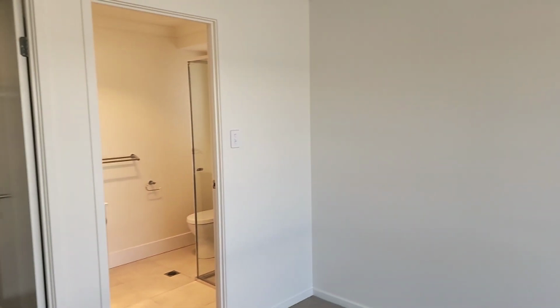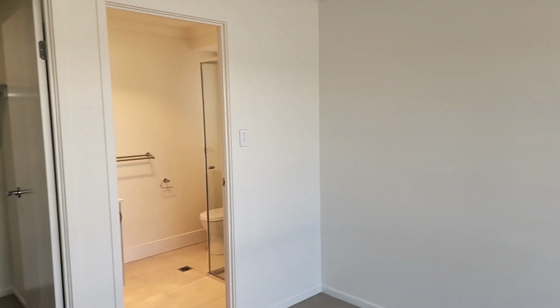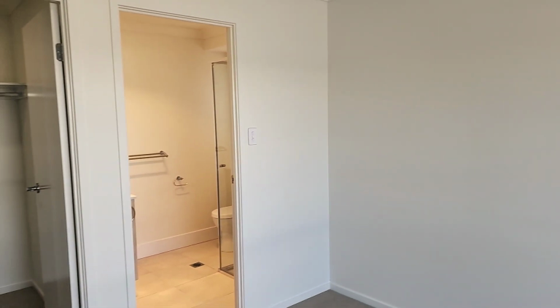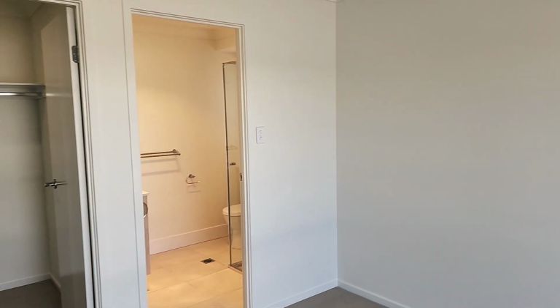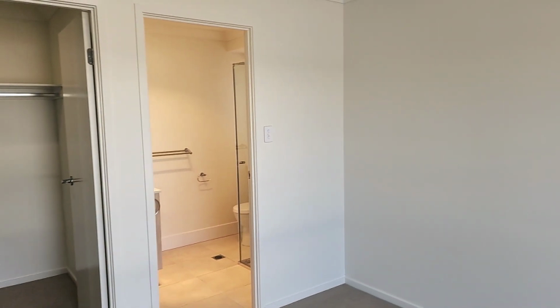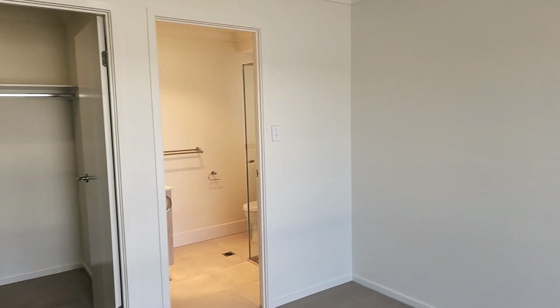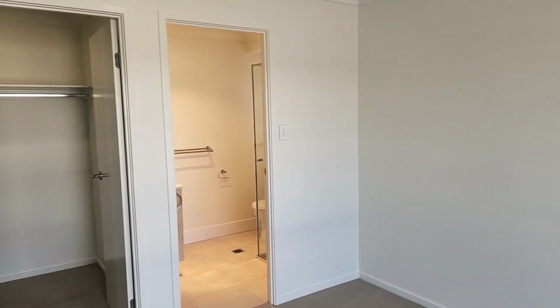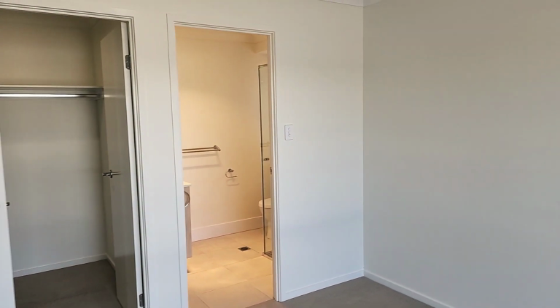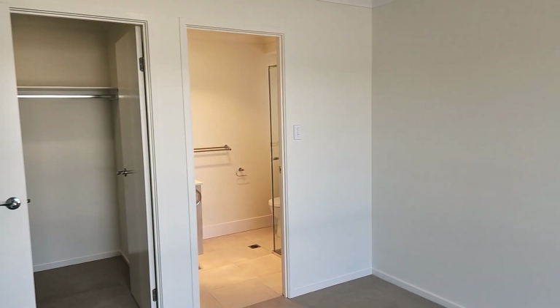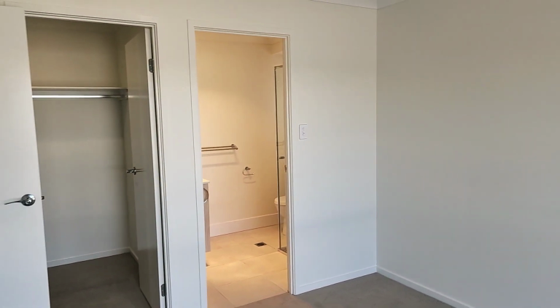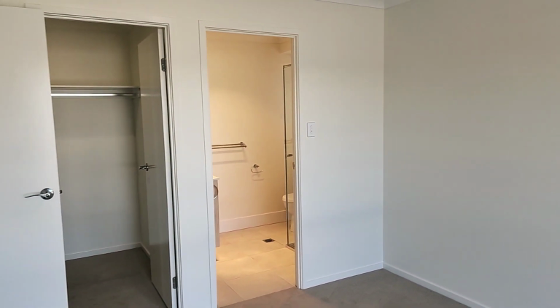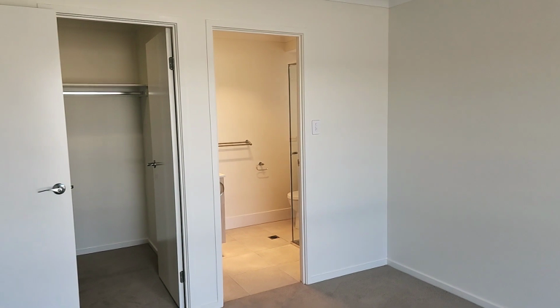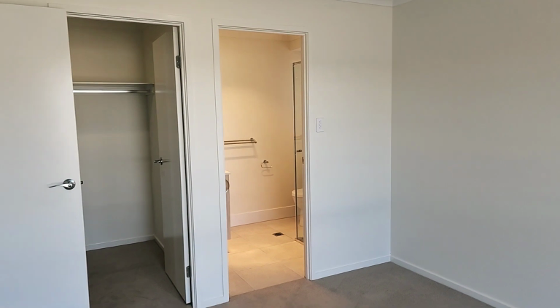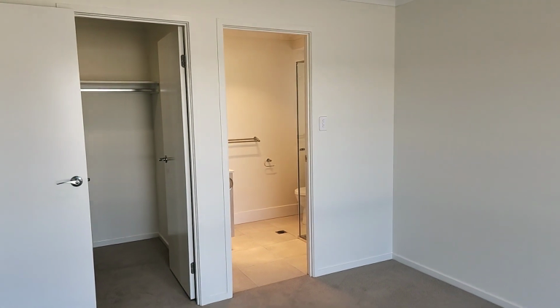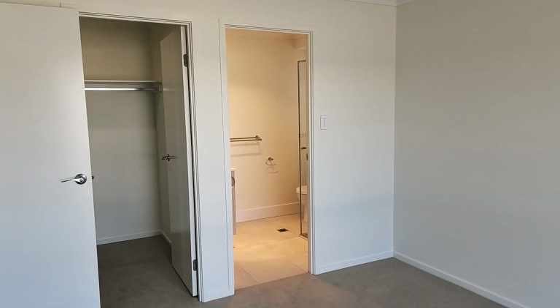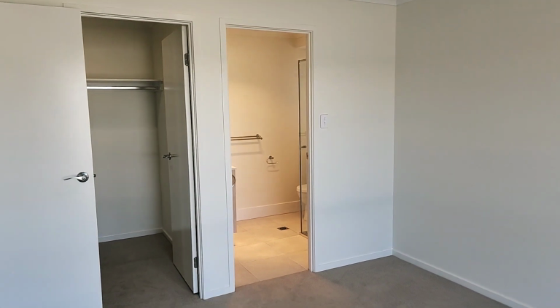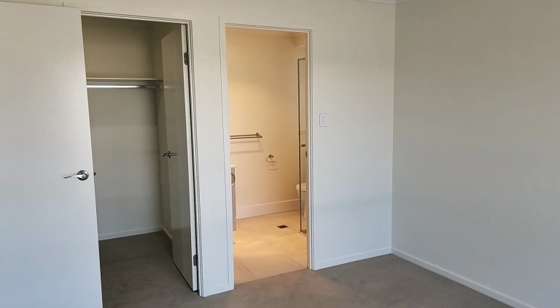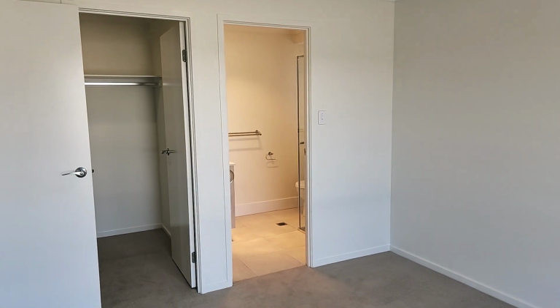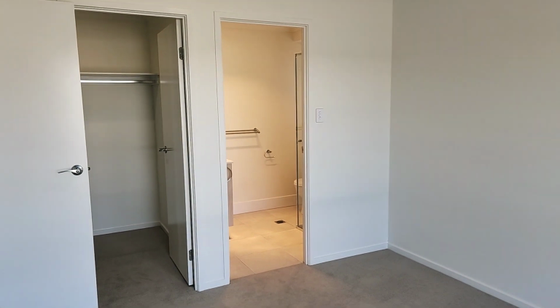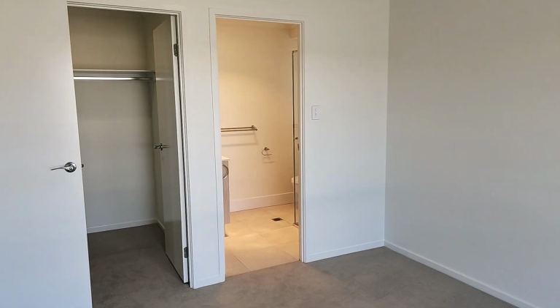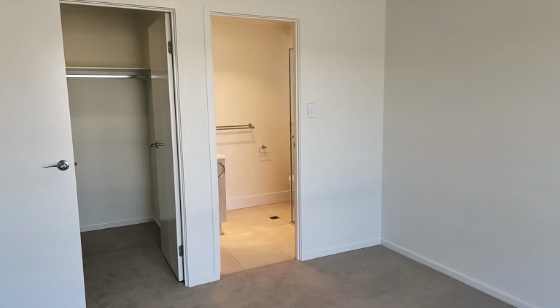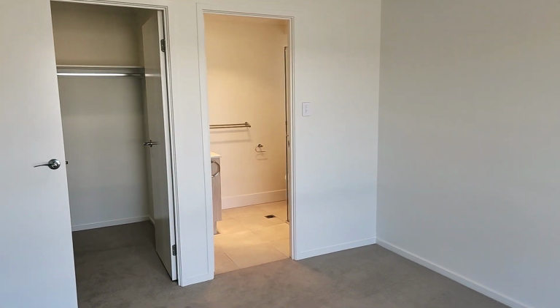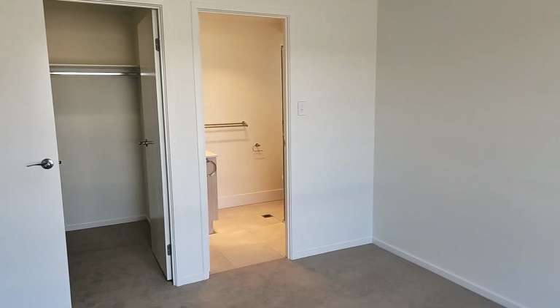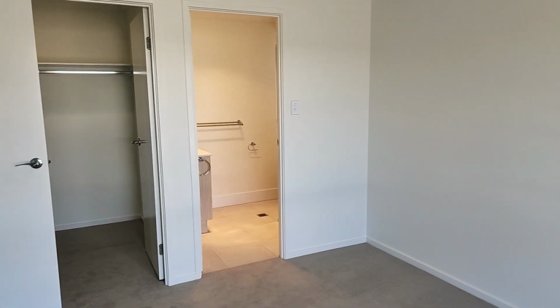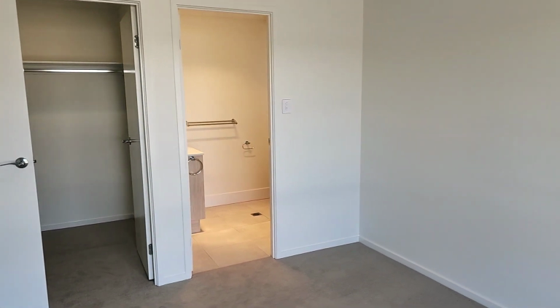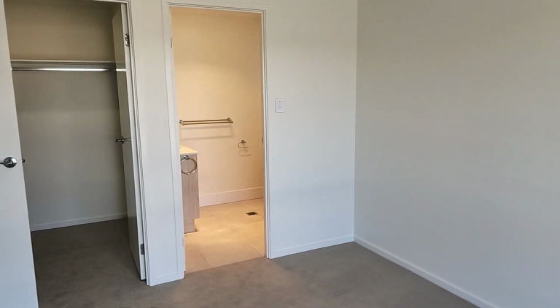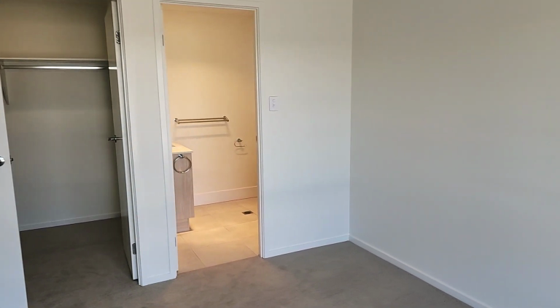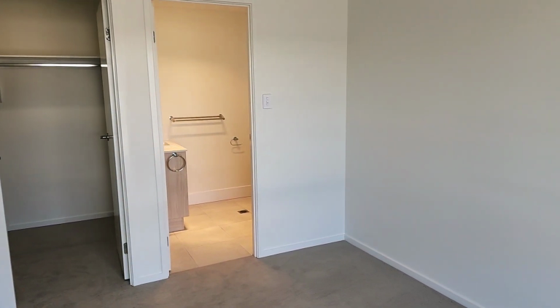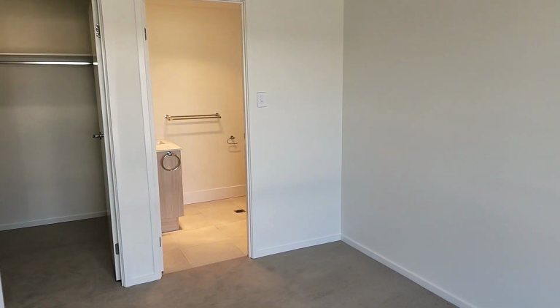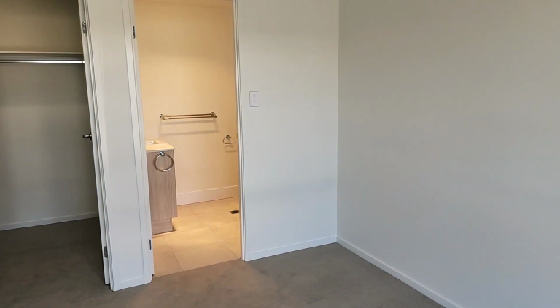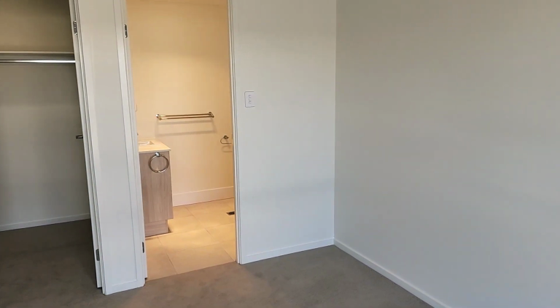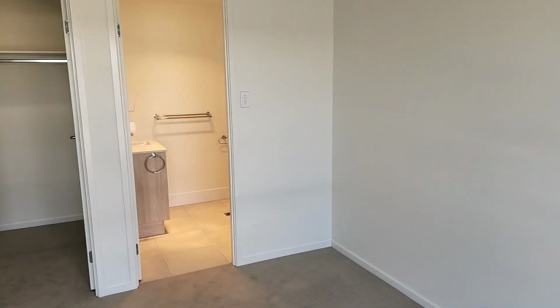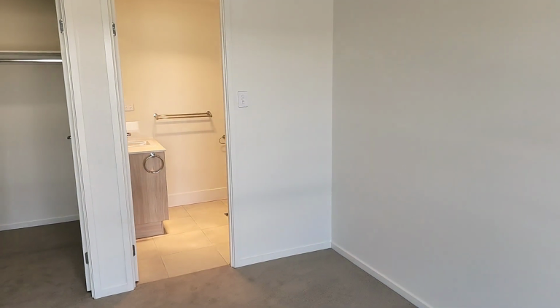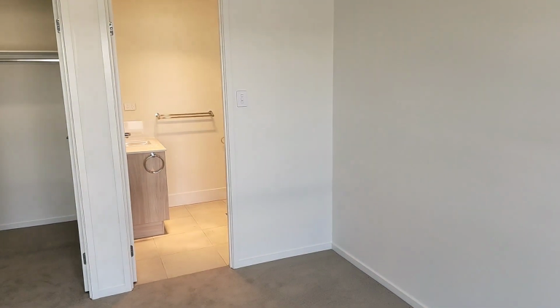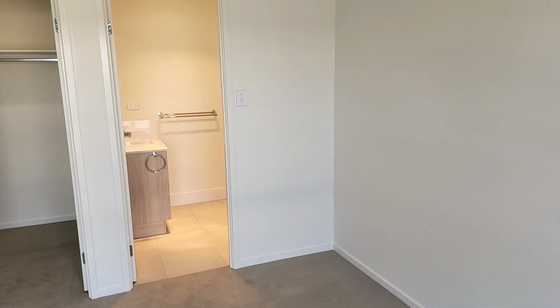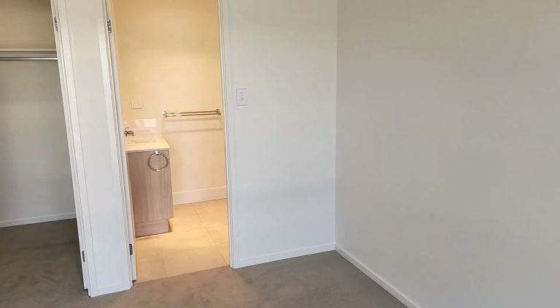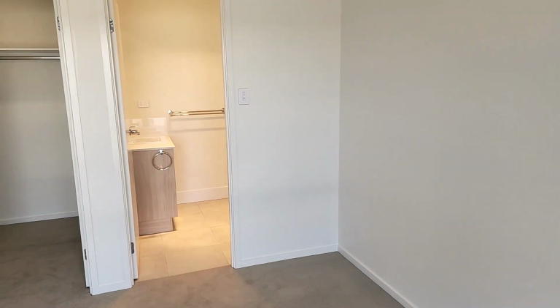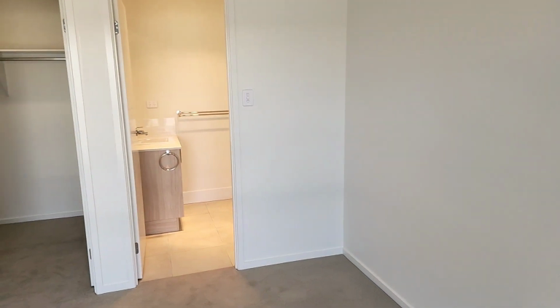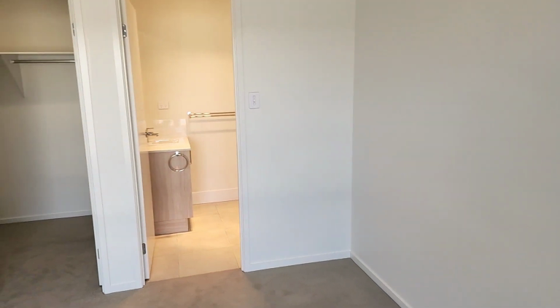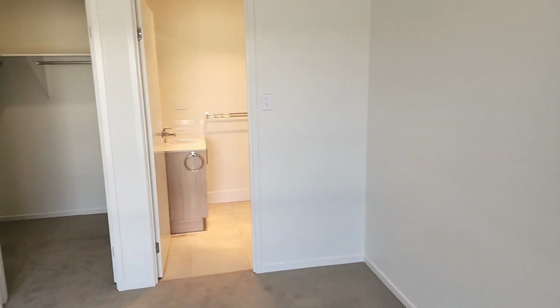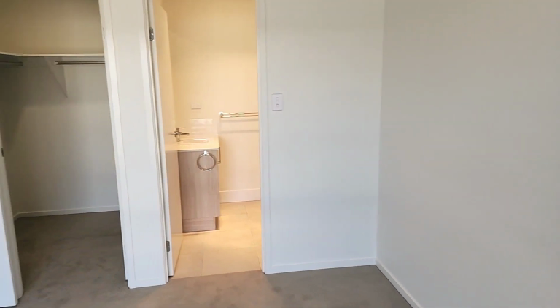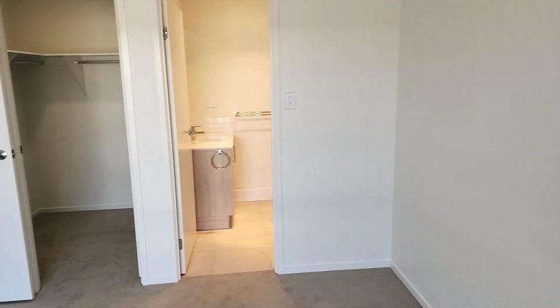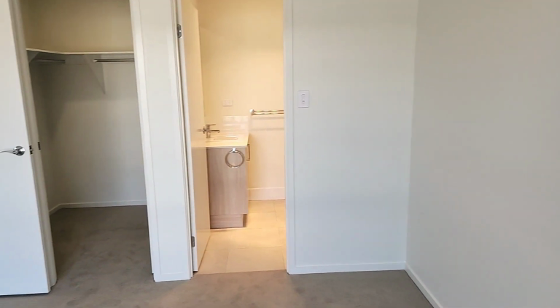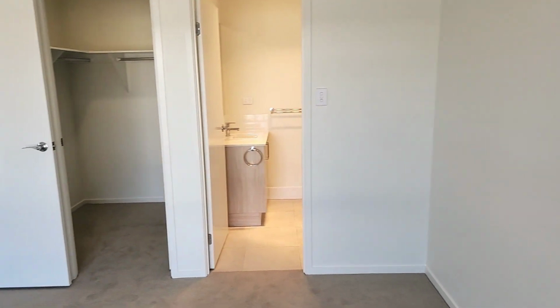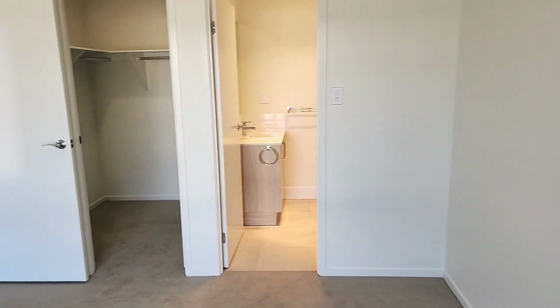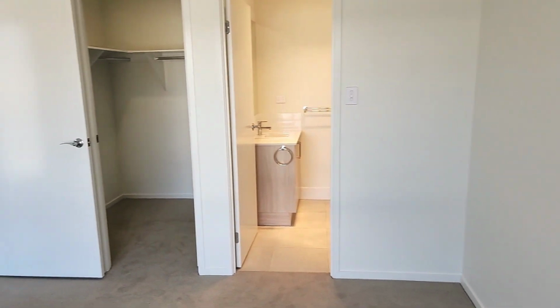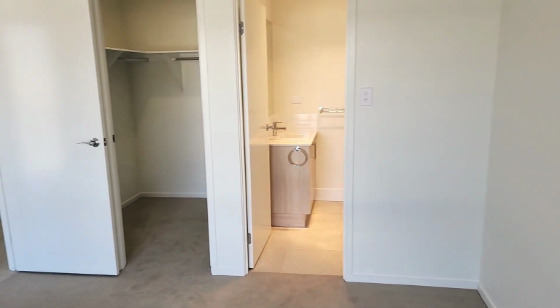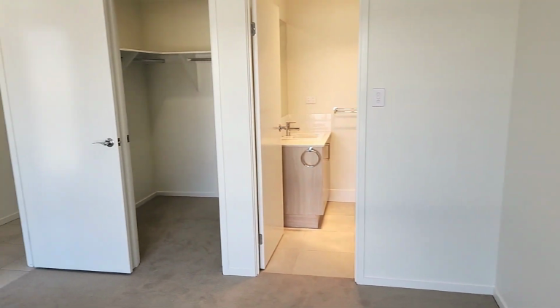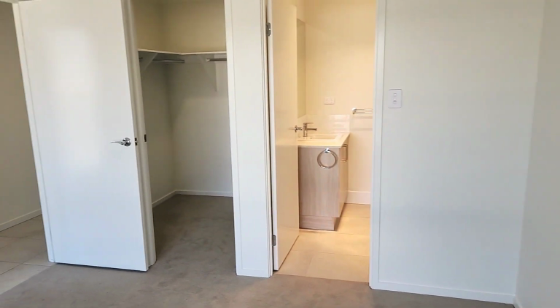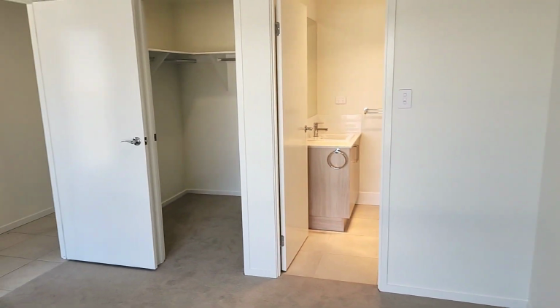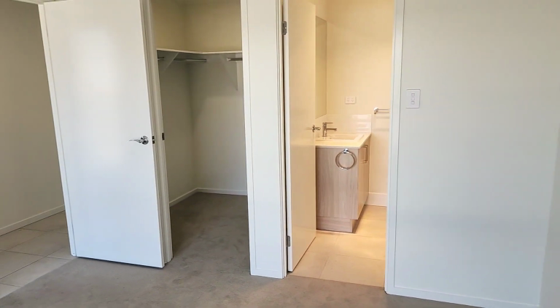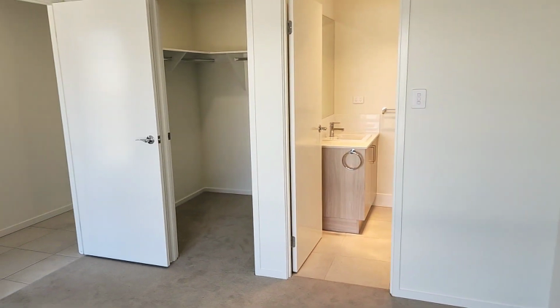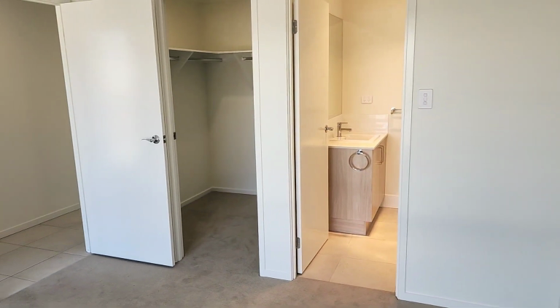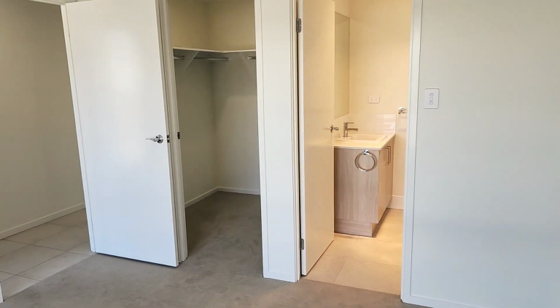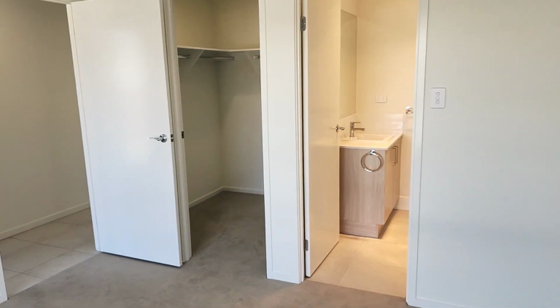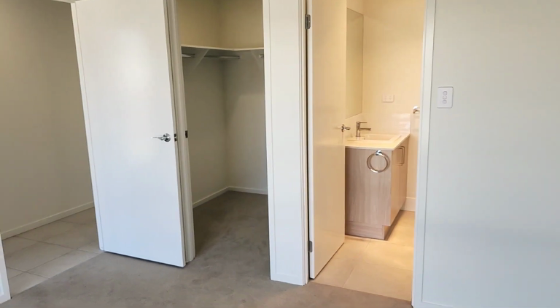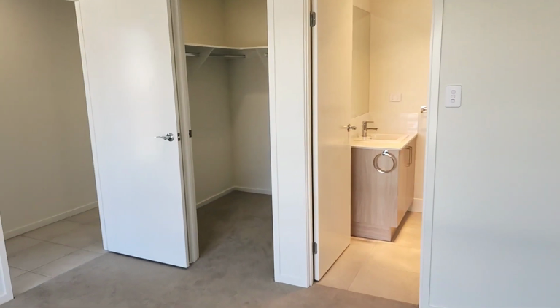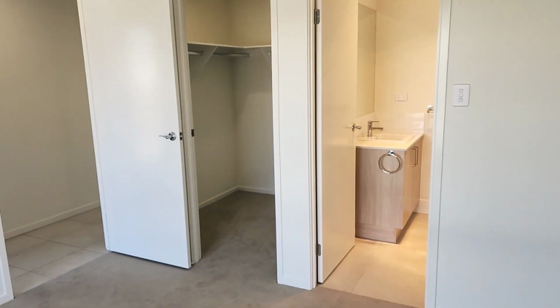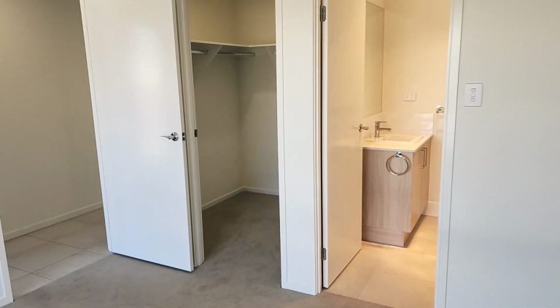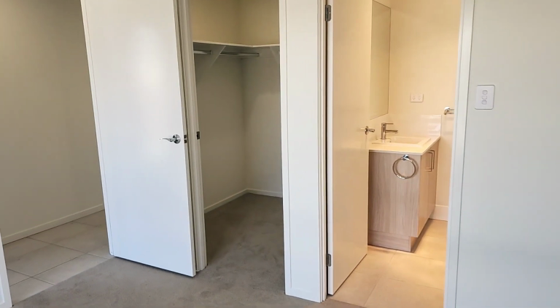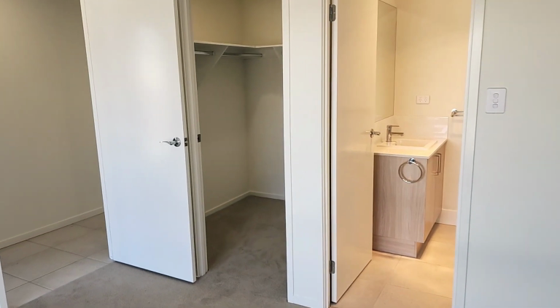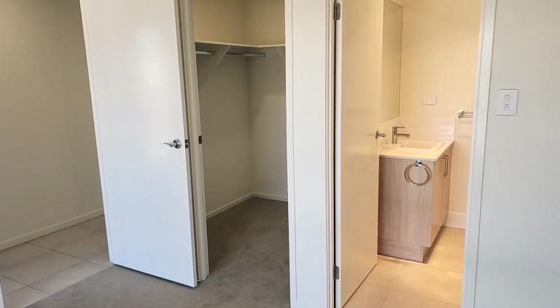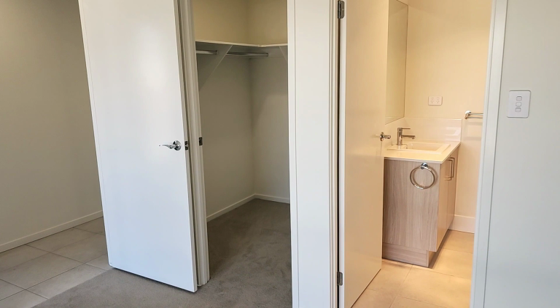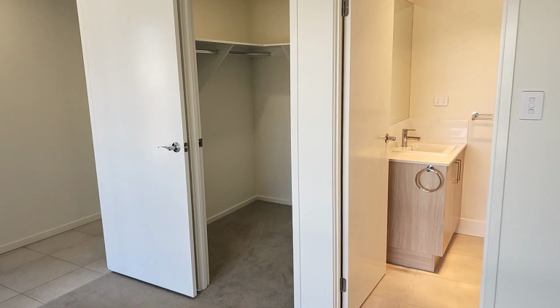The master is truly beautiful. You have your own built-in walk-in wardrobe.